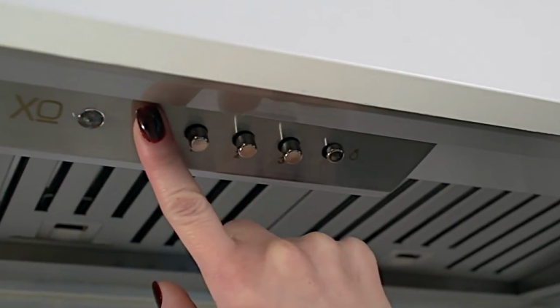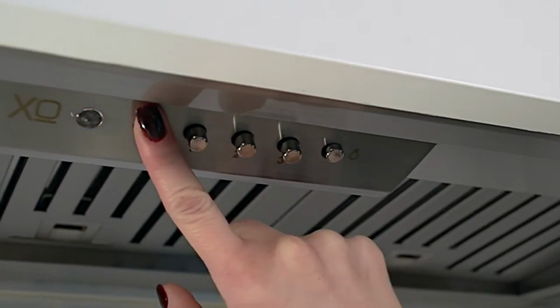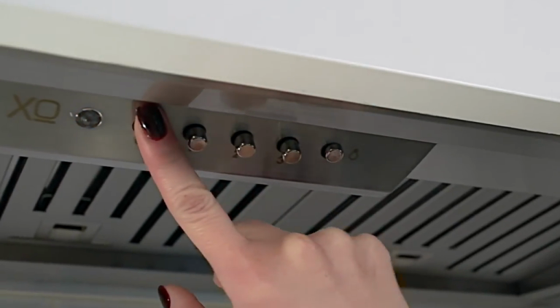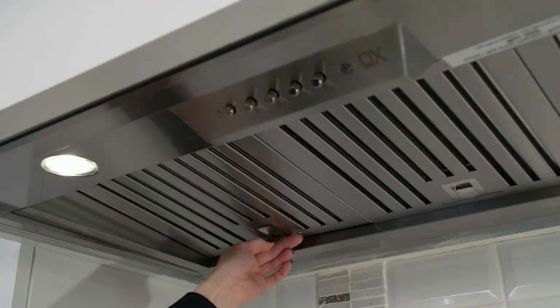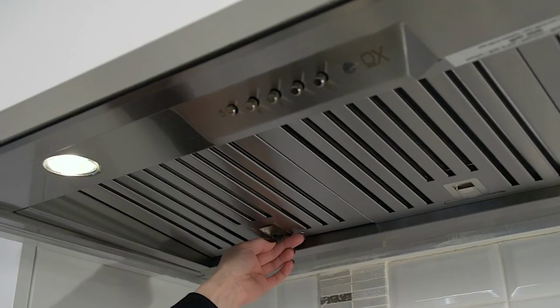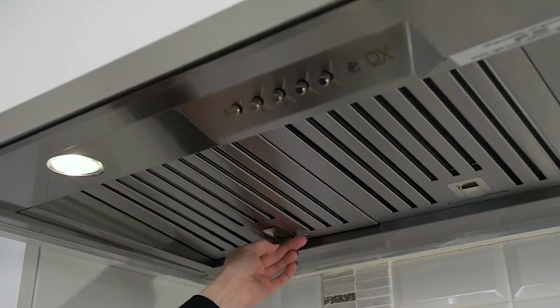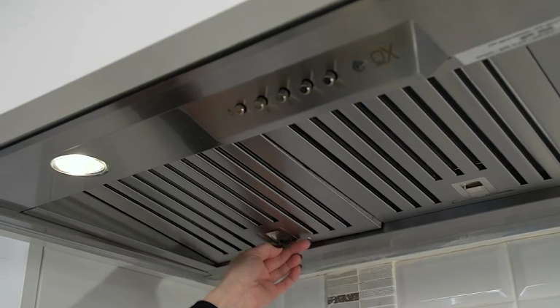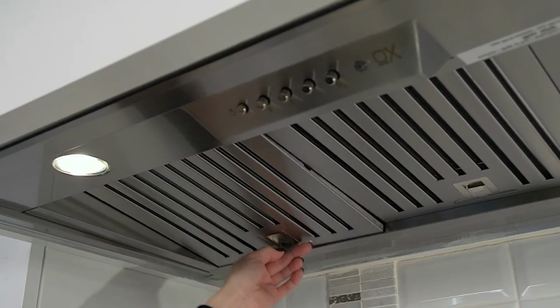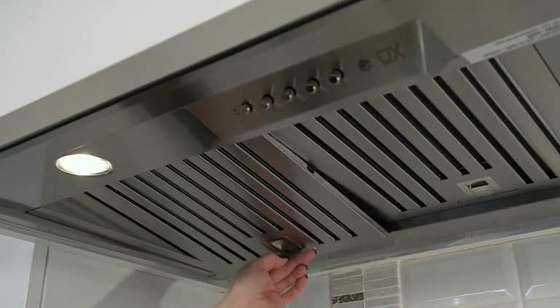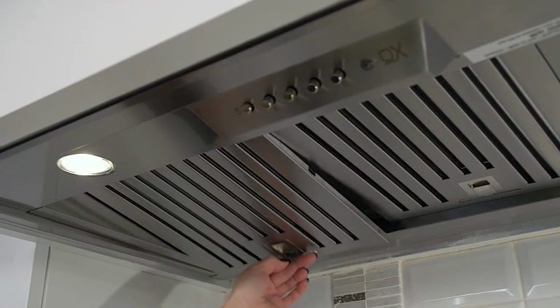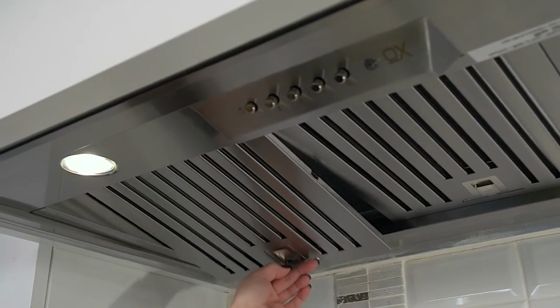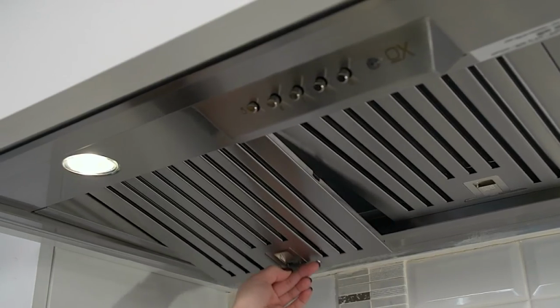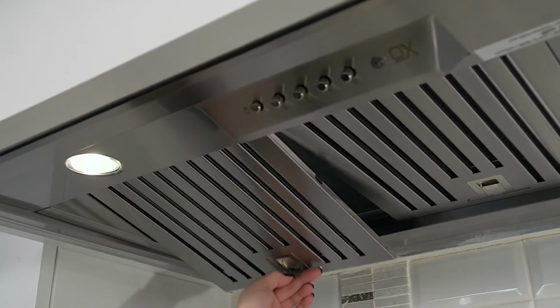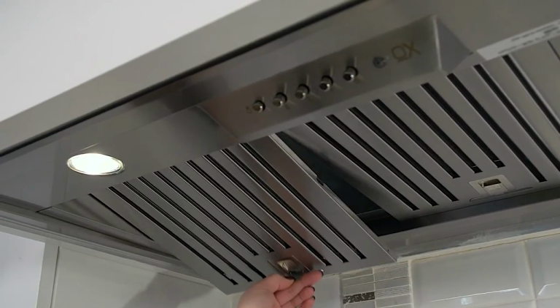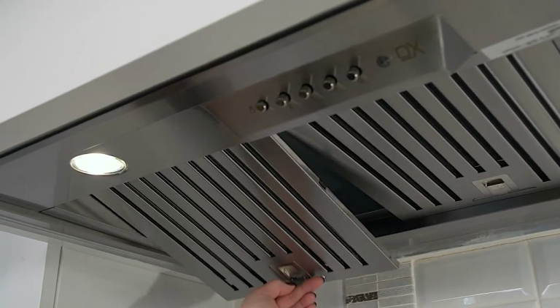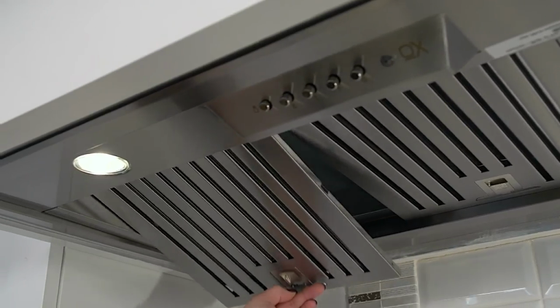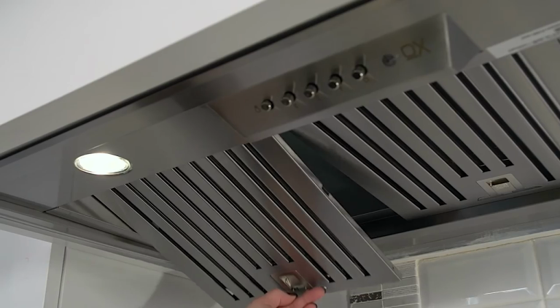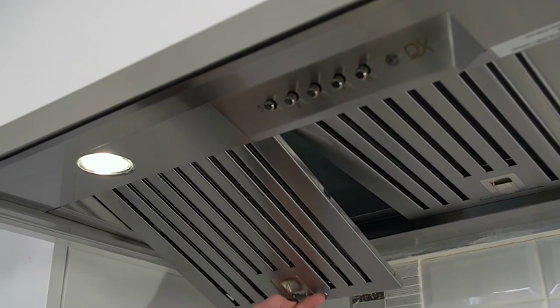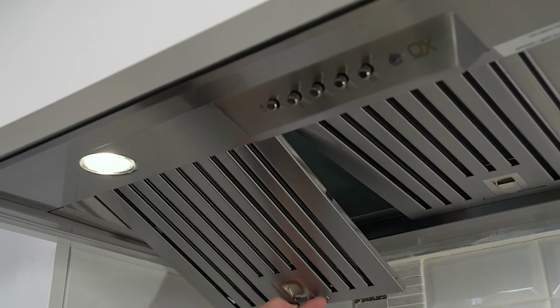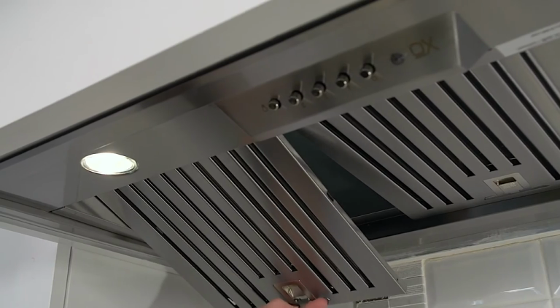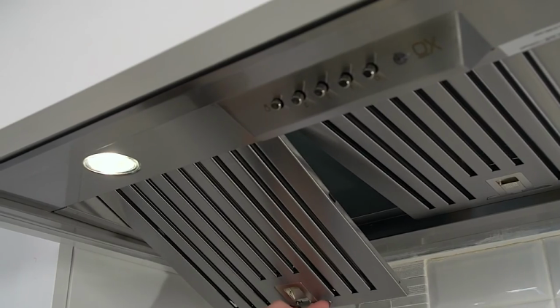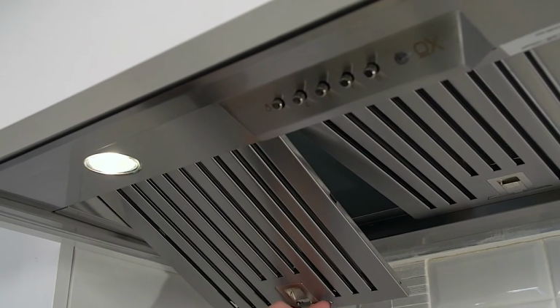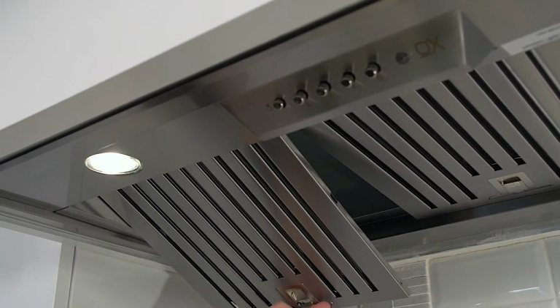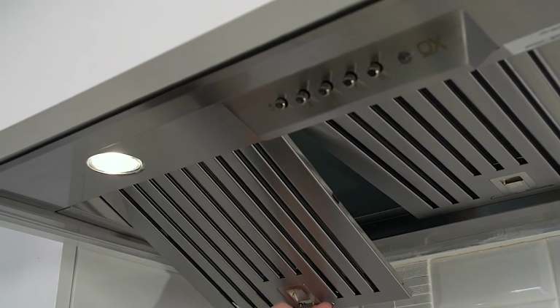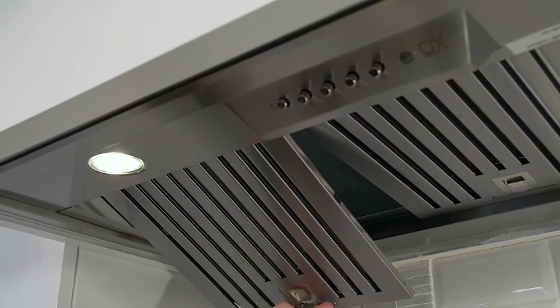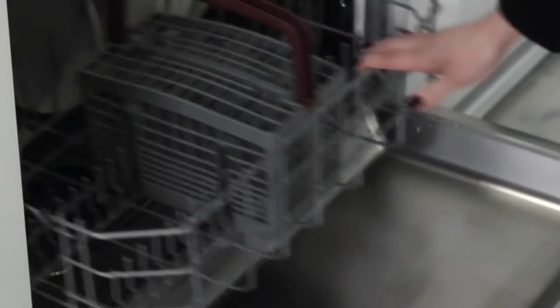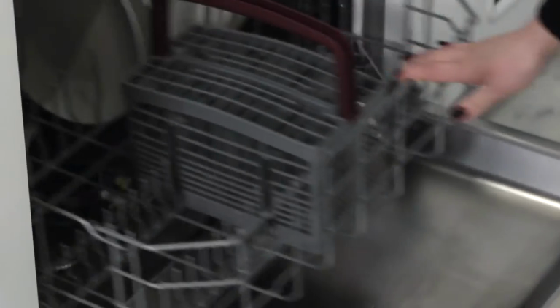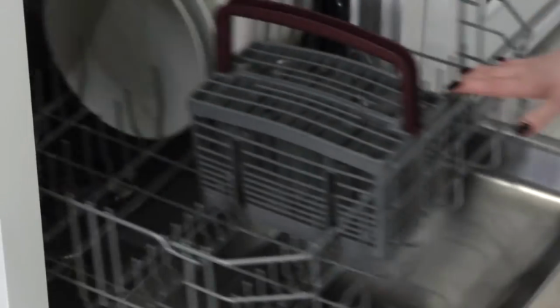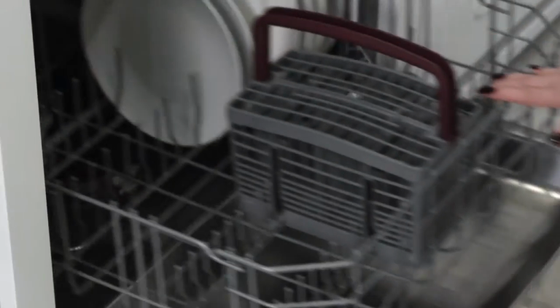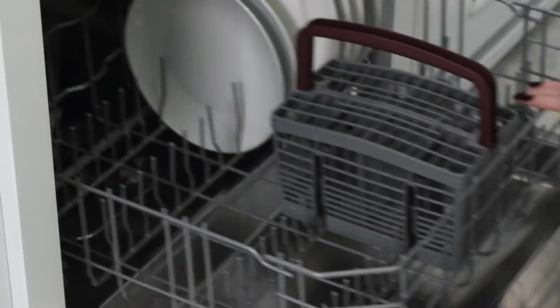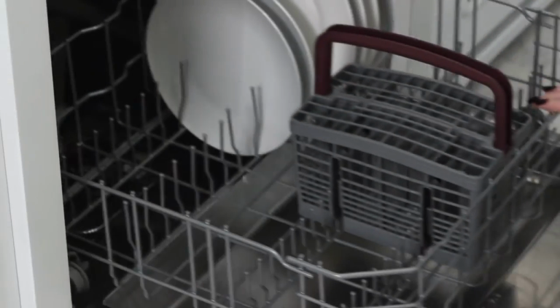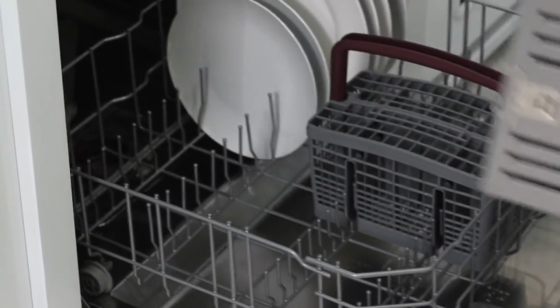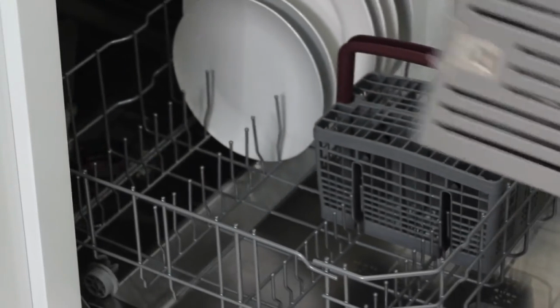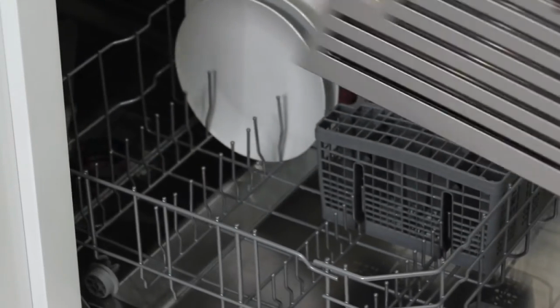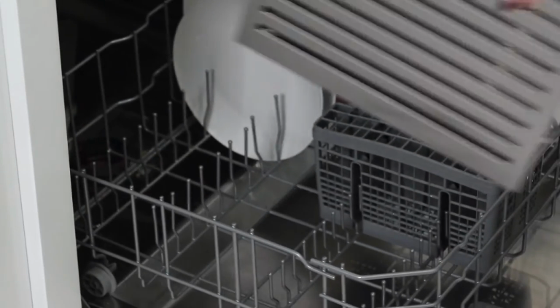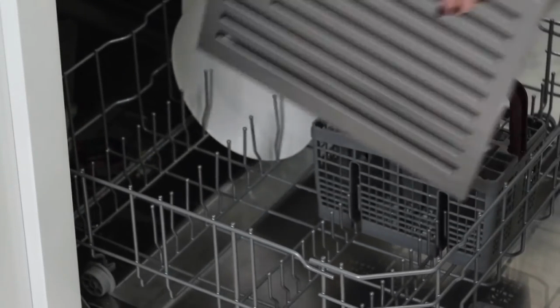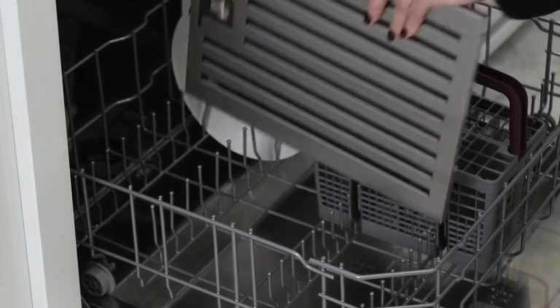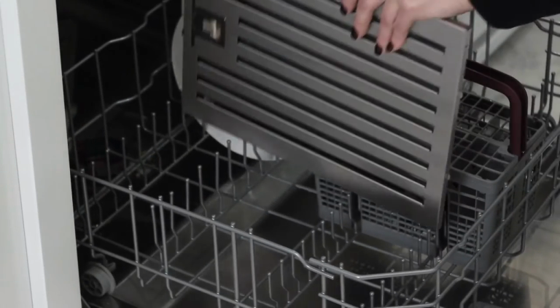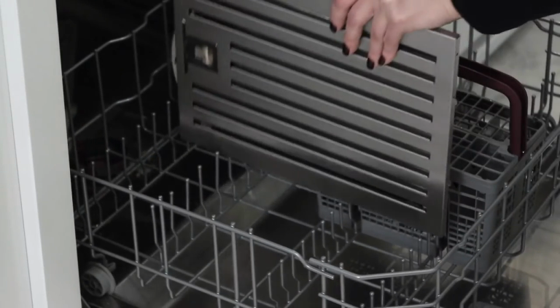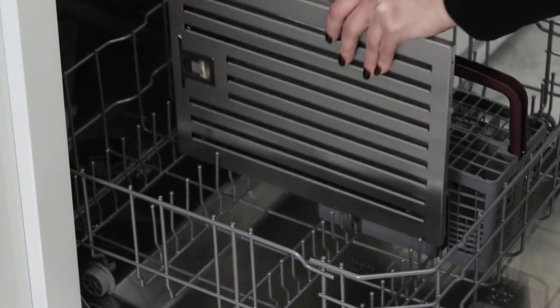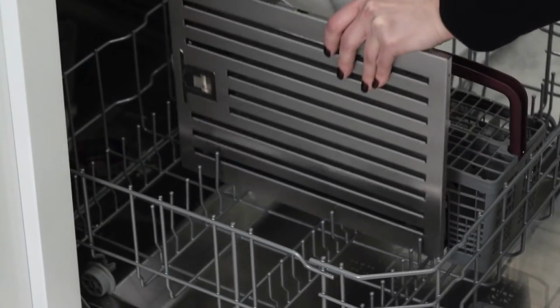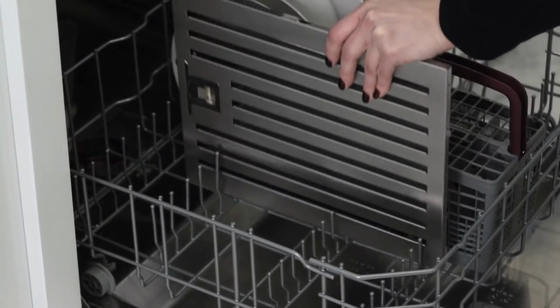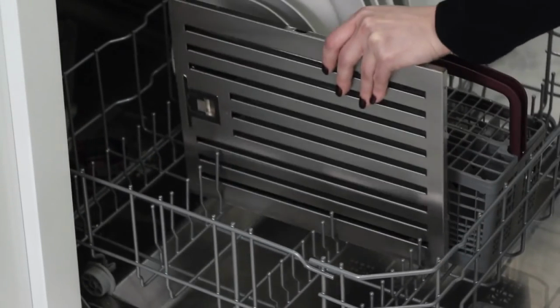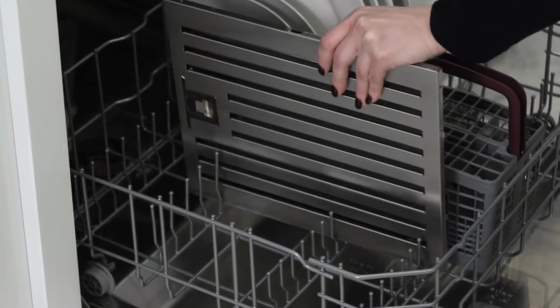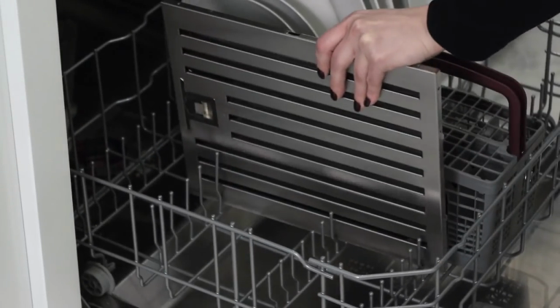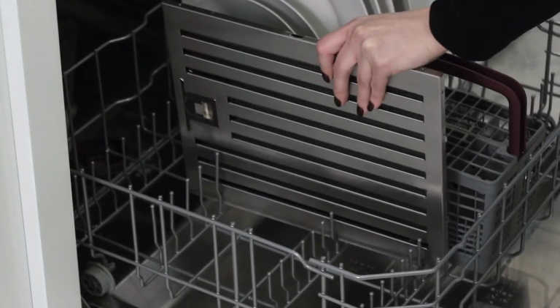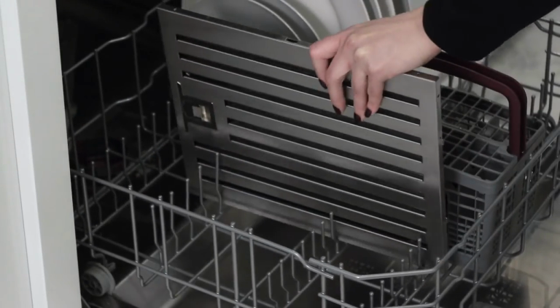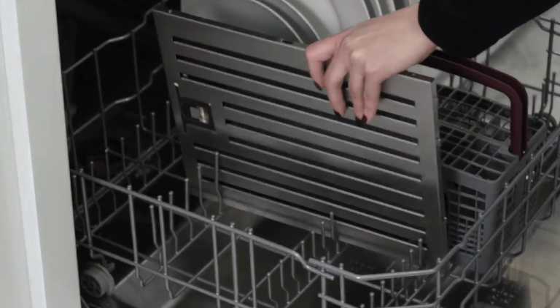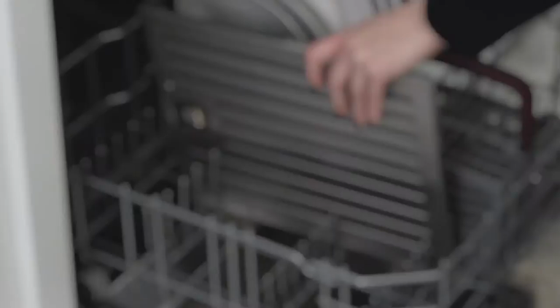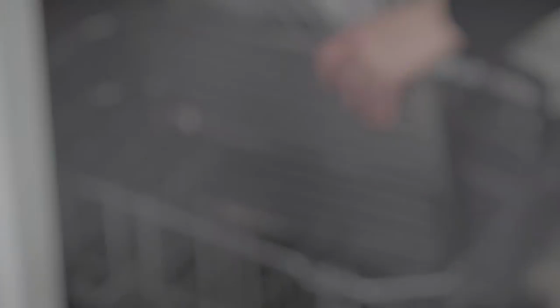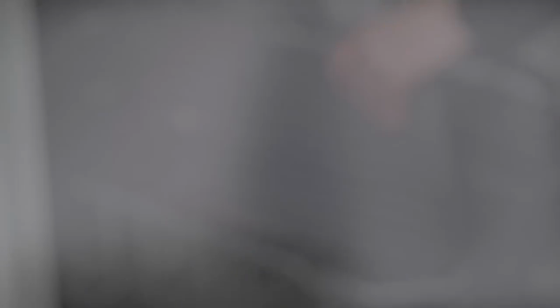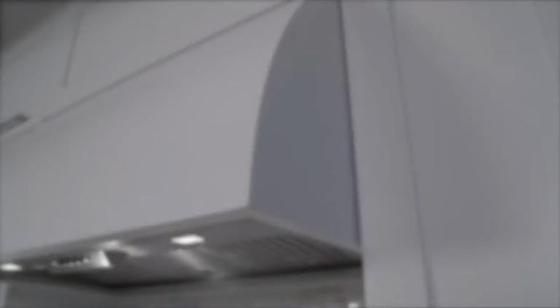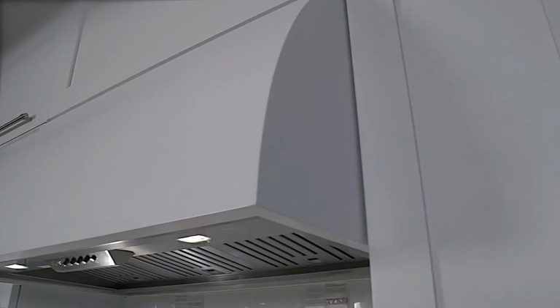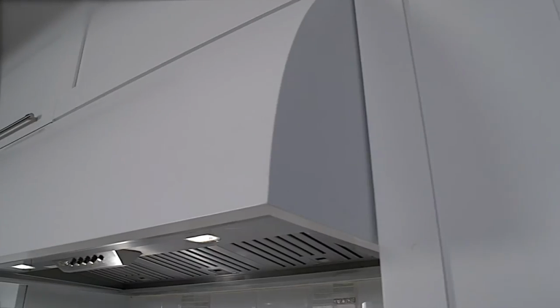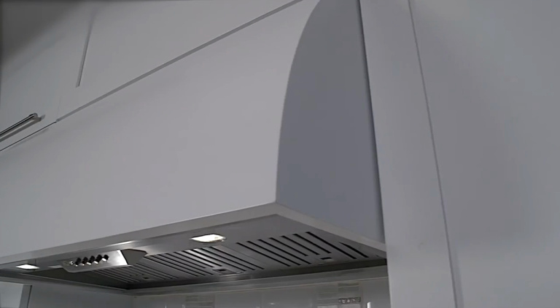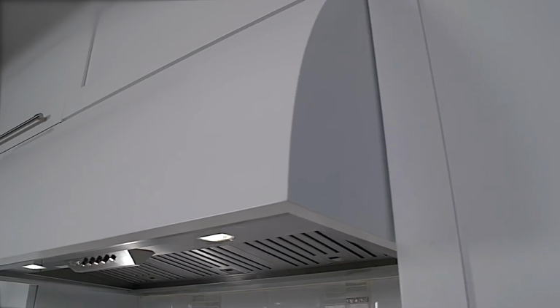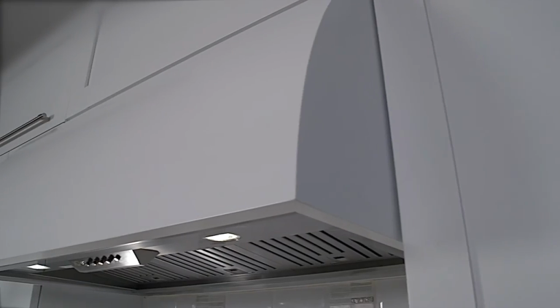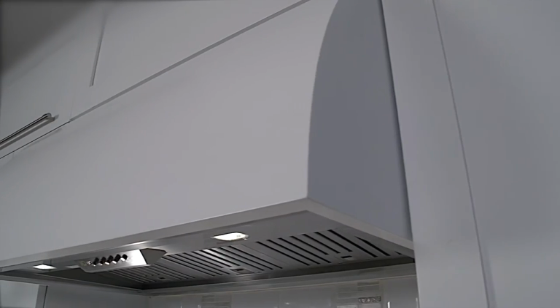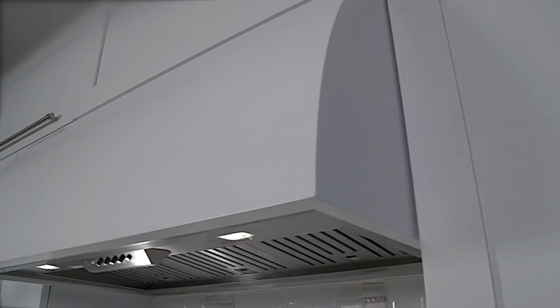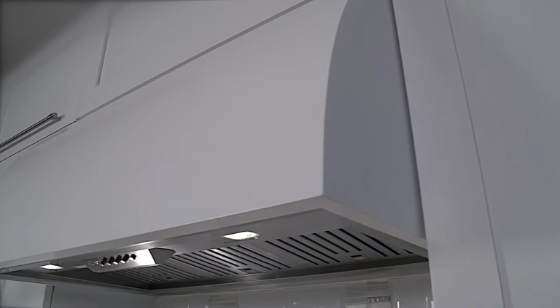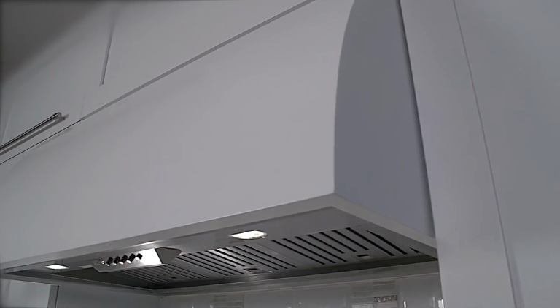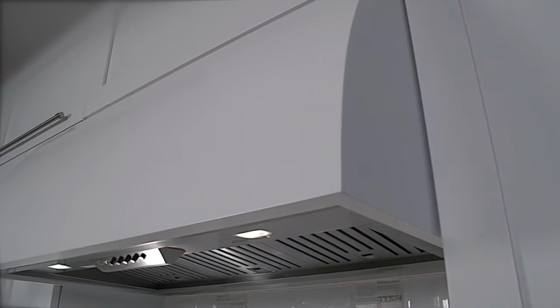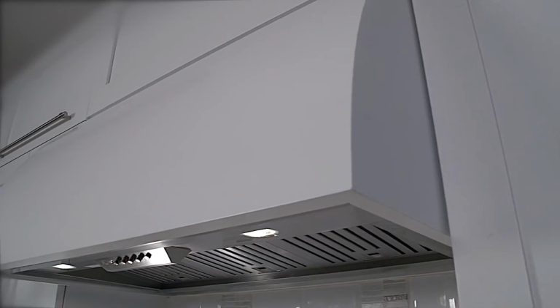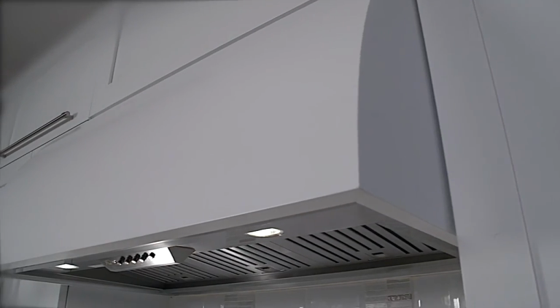The stainless steel professional baffle filters are dishwasher safe and complete the look of this handcrafted Italian beauty.